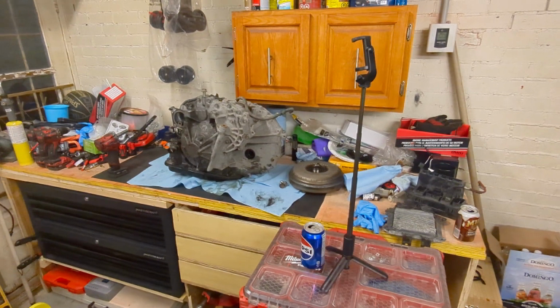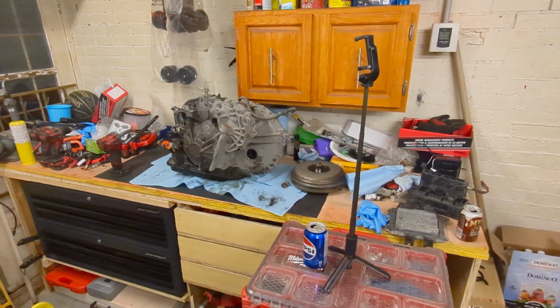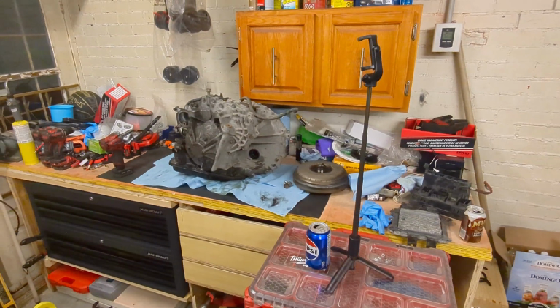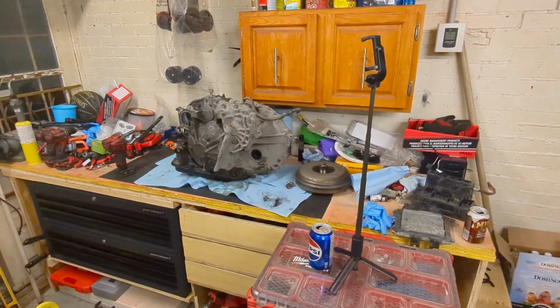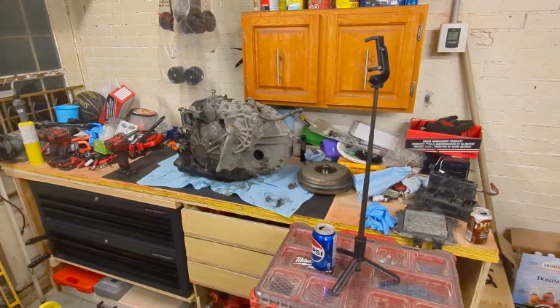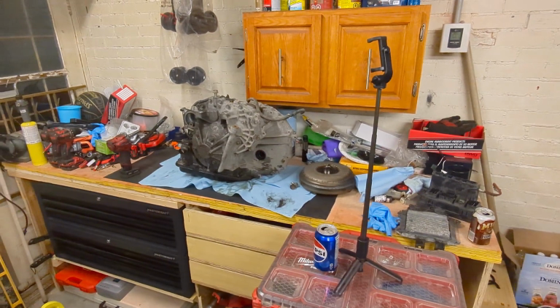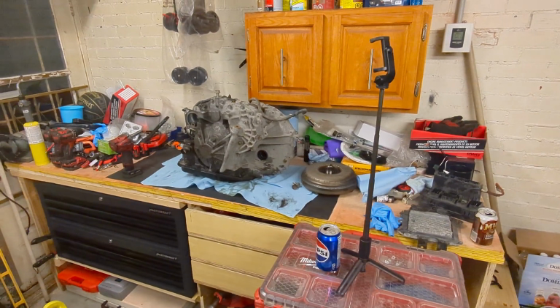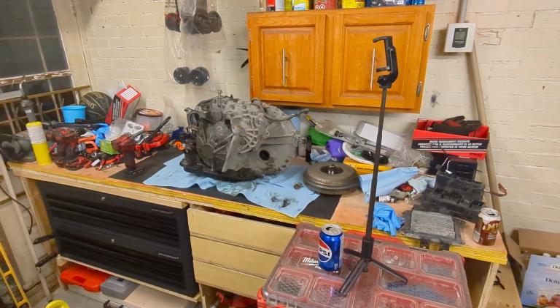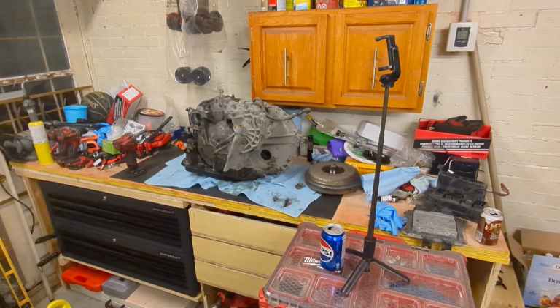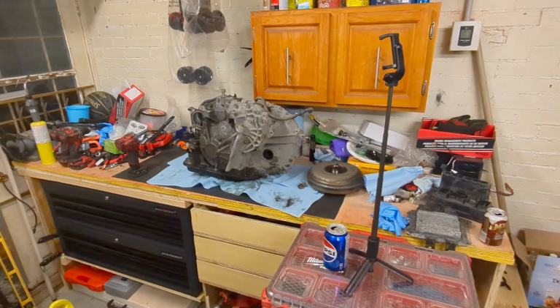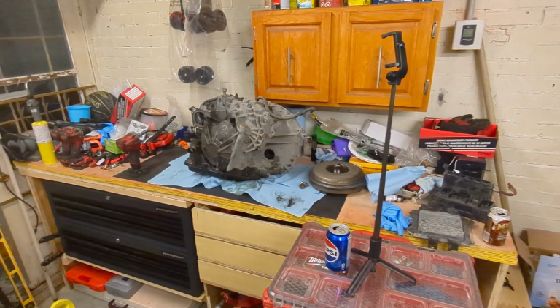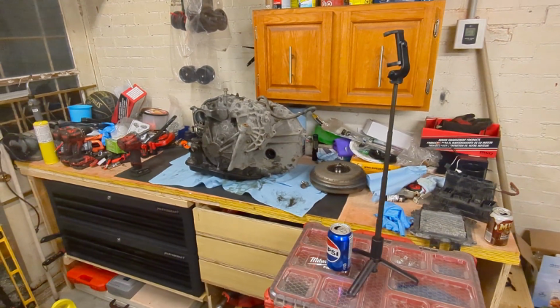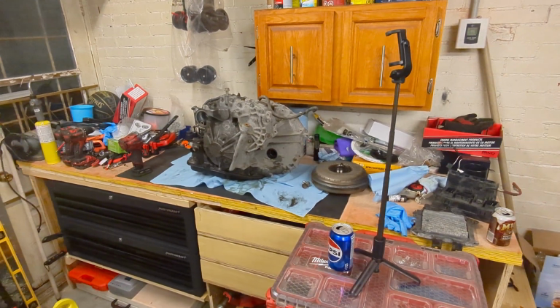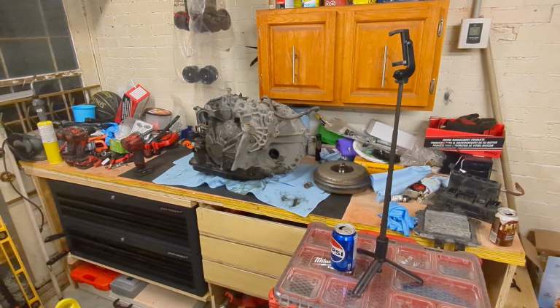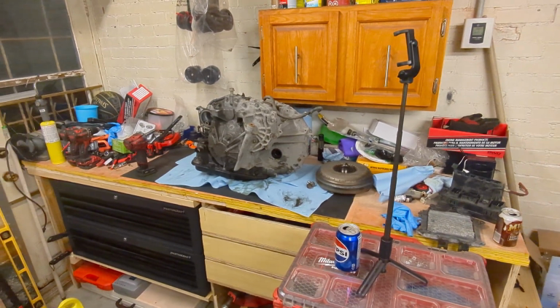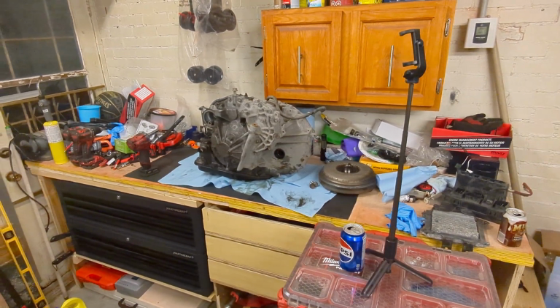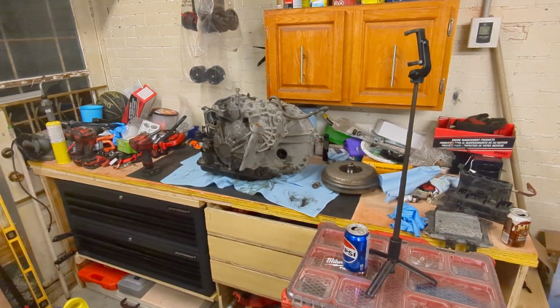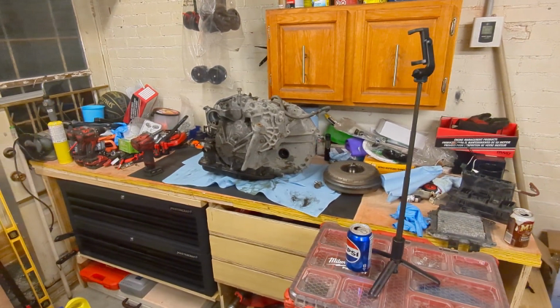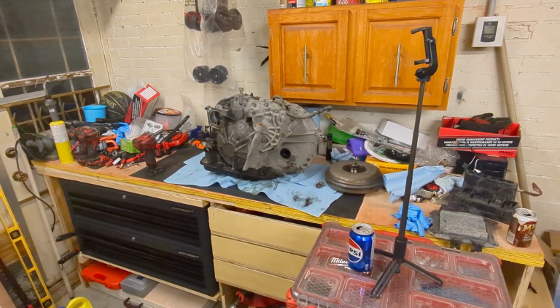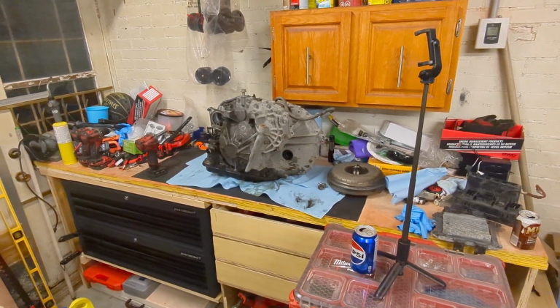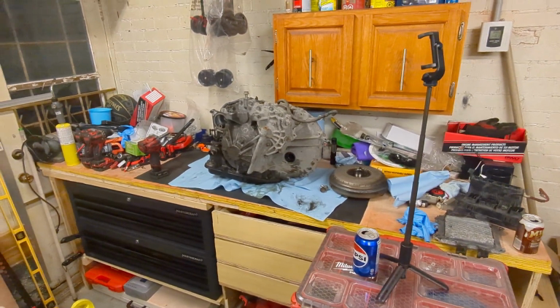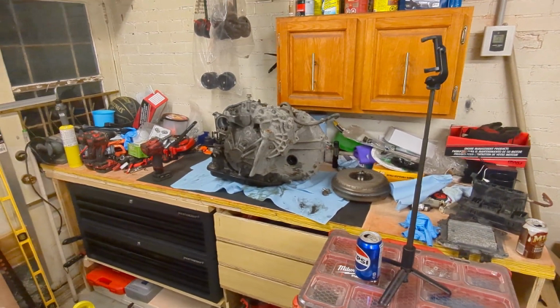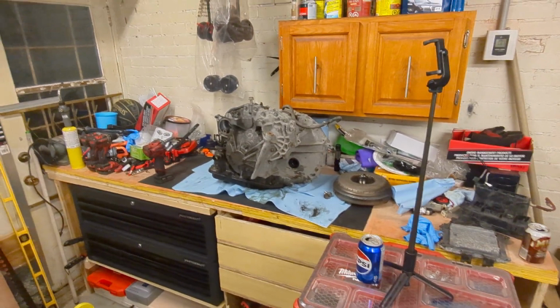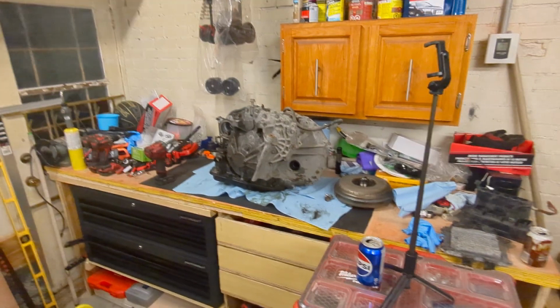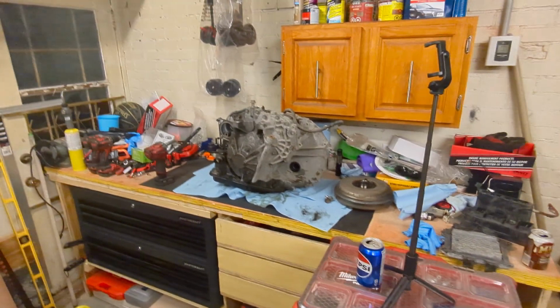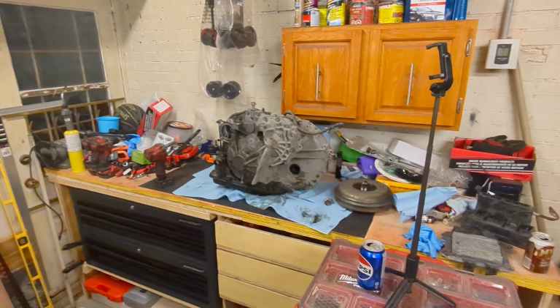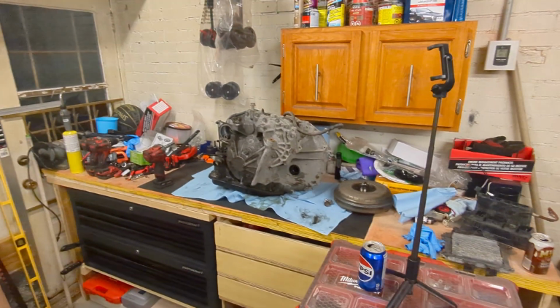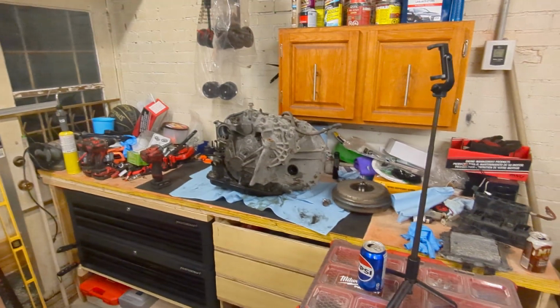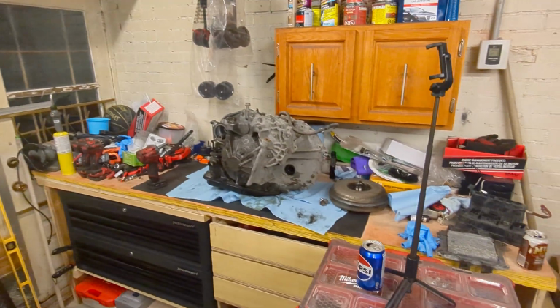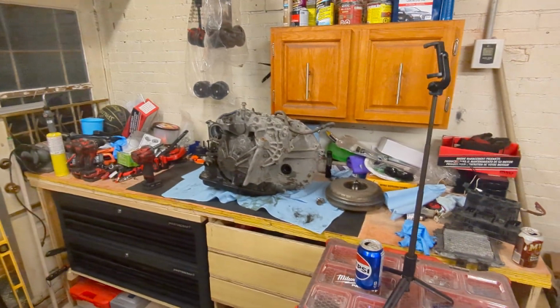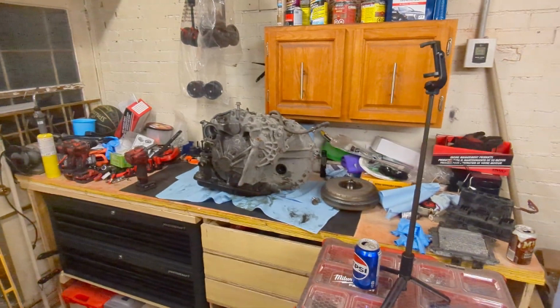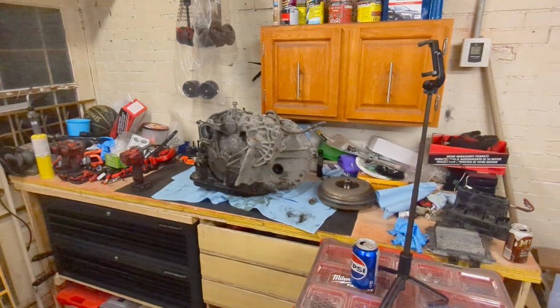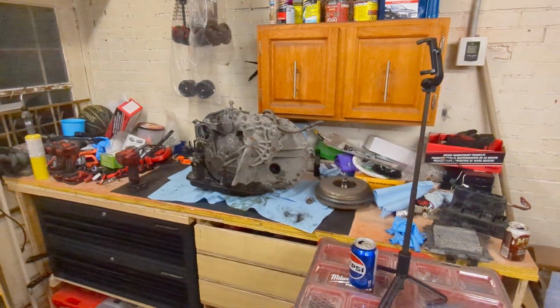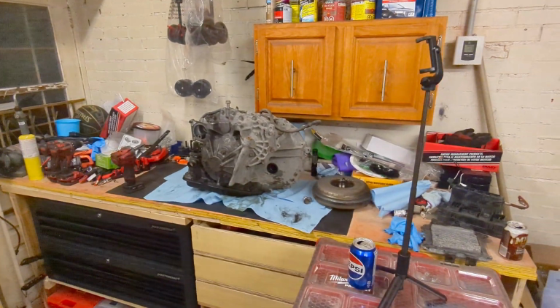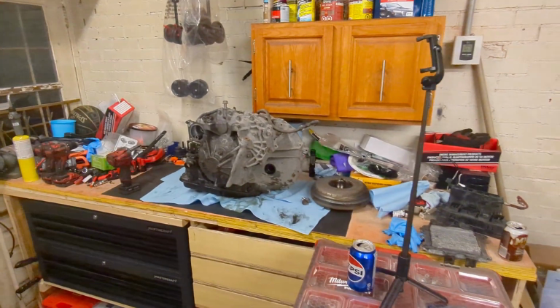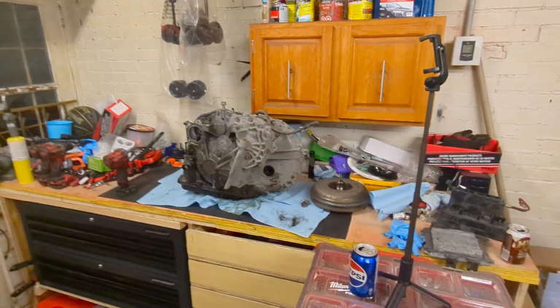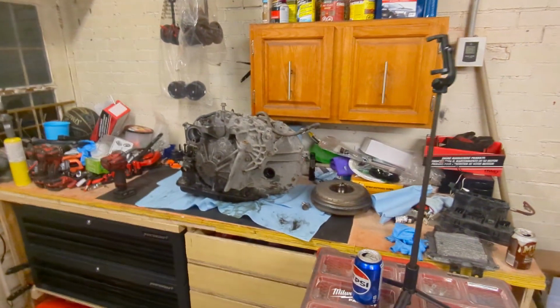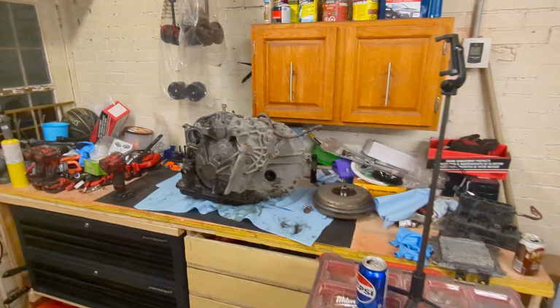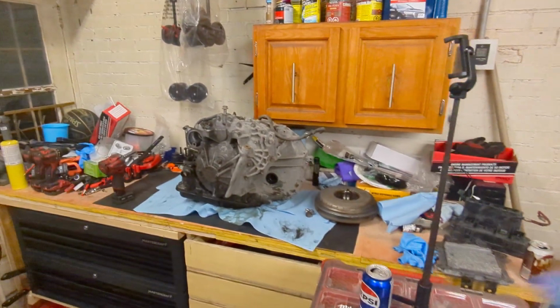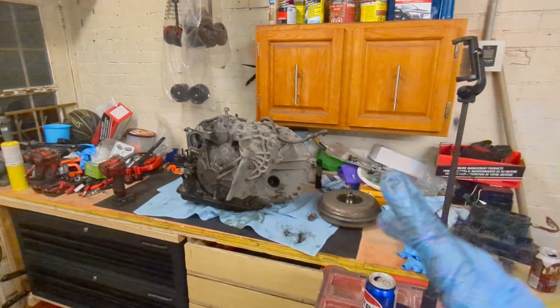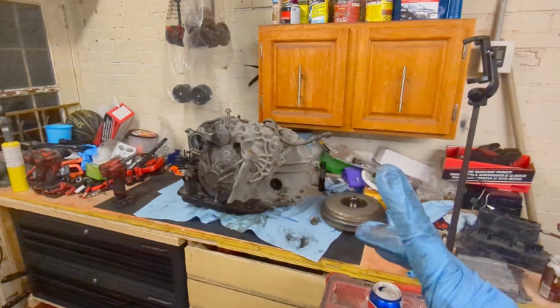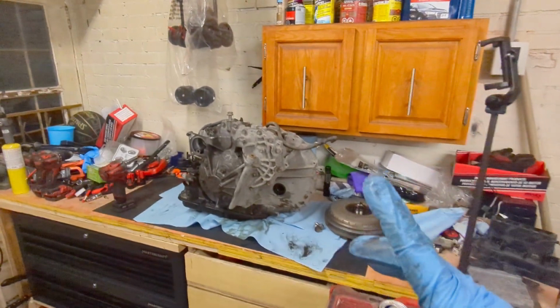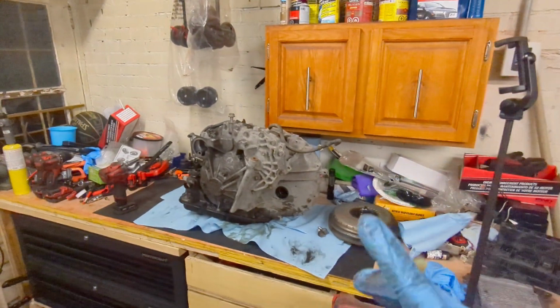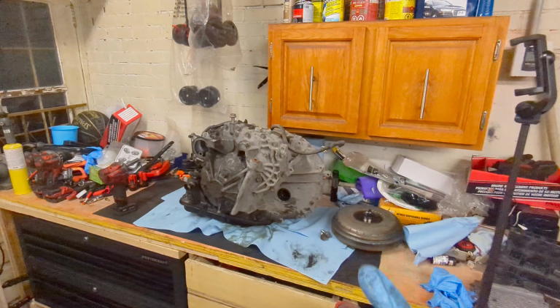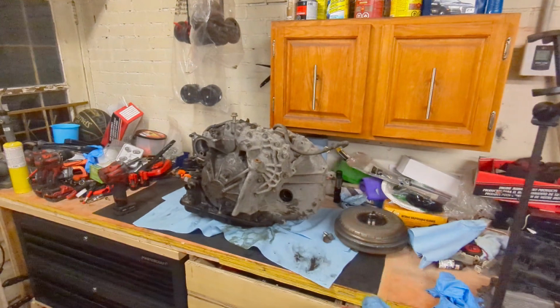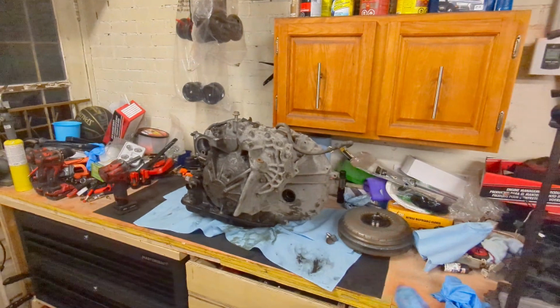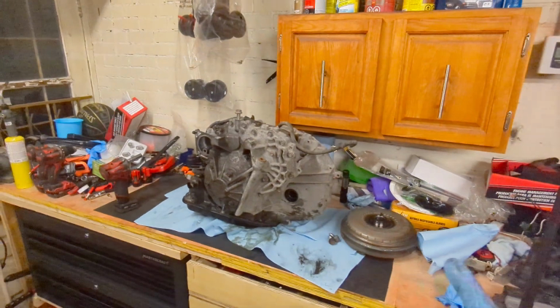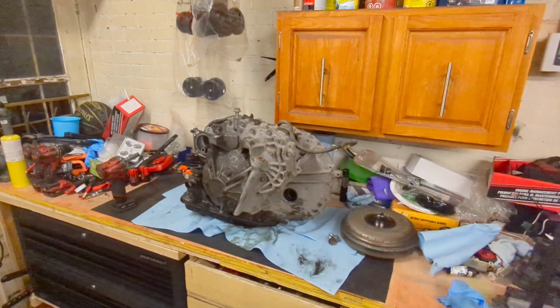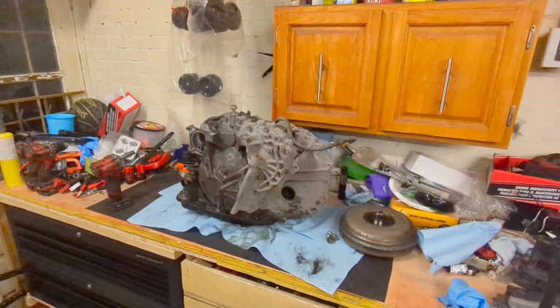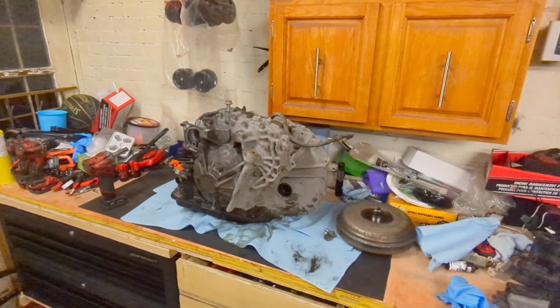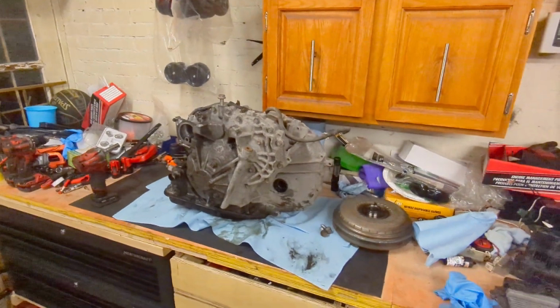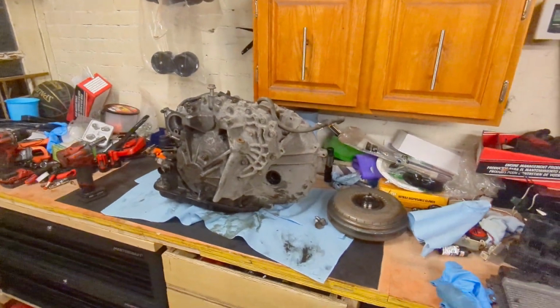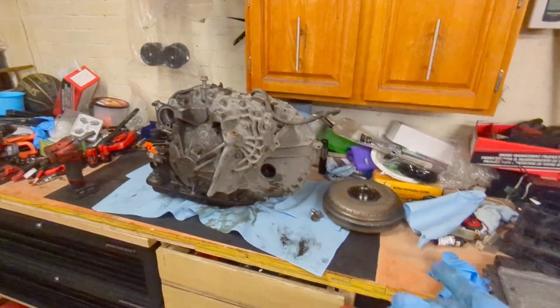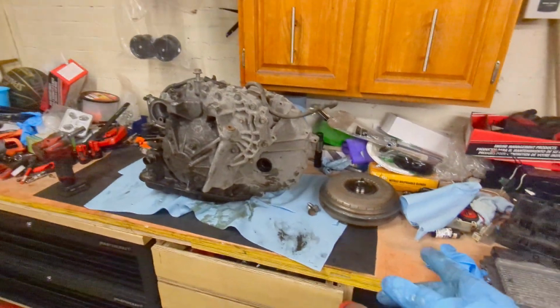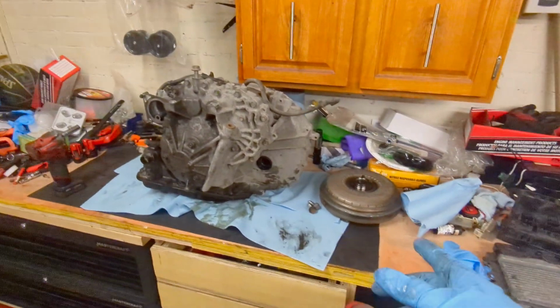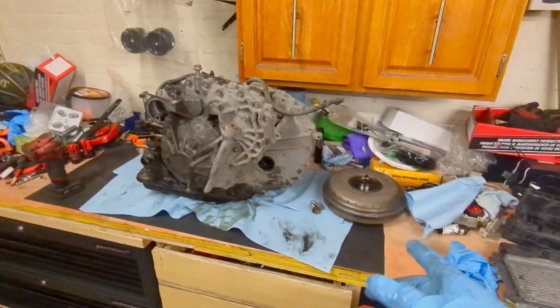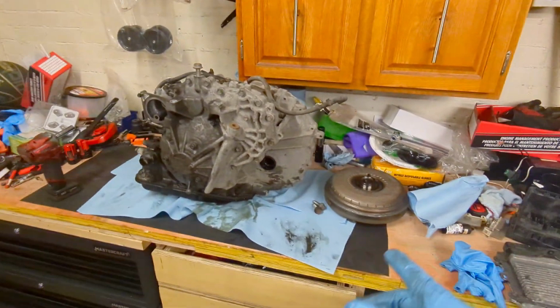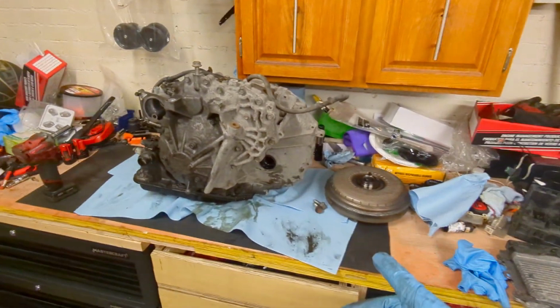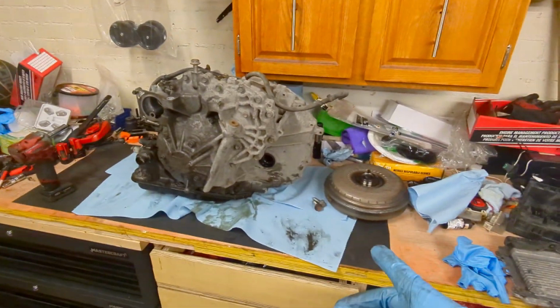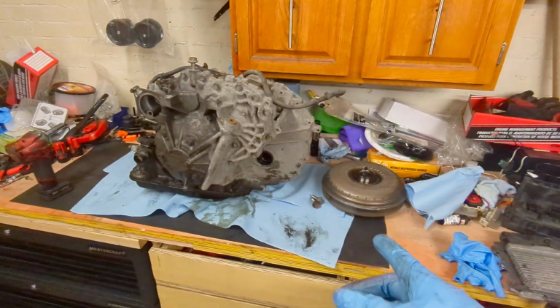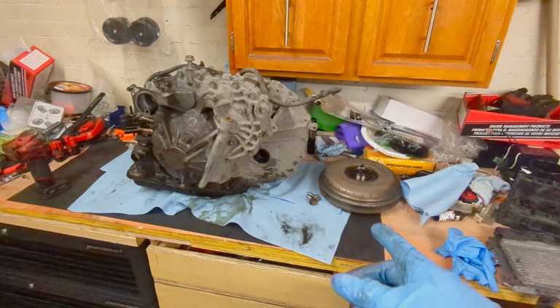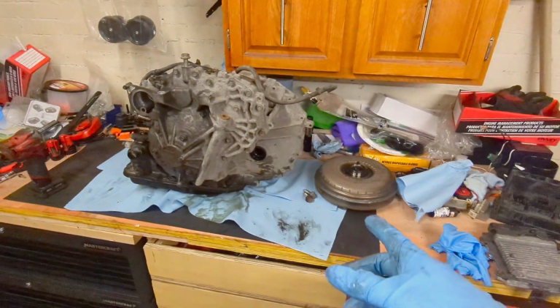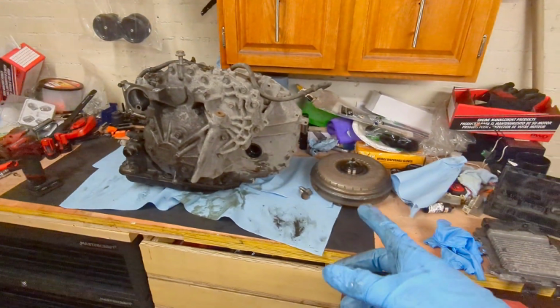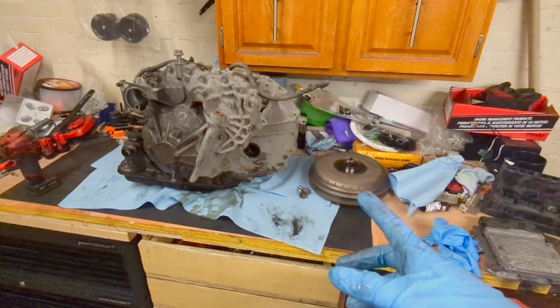Hey guys, so here's the transmission out of the Jeep. I just put it on the workbench. This is the next day.